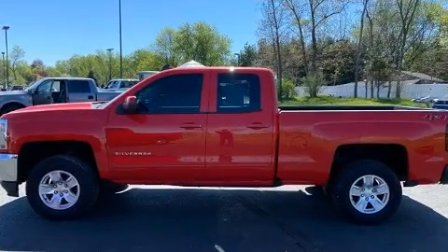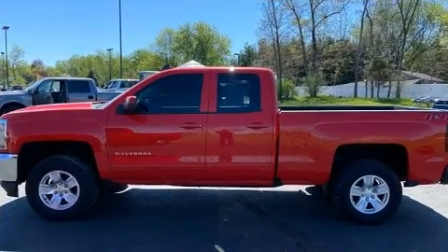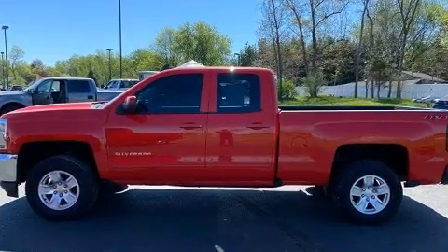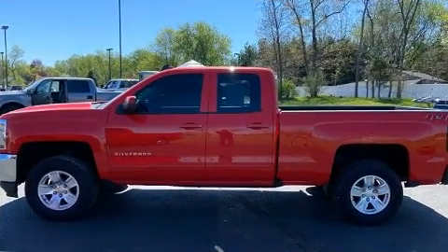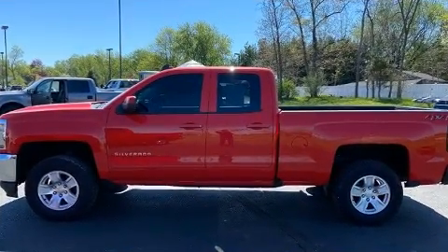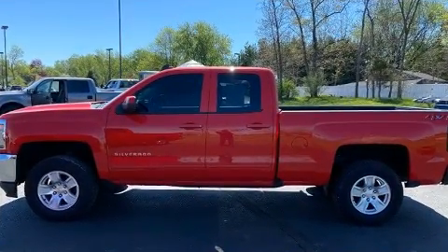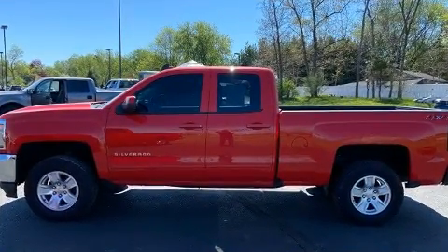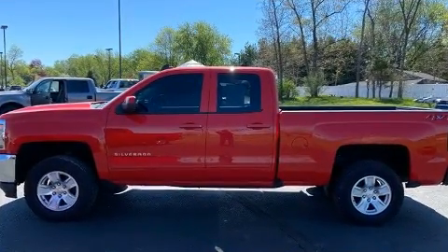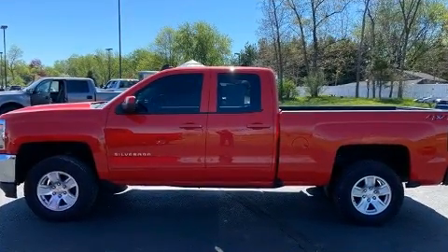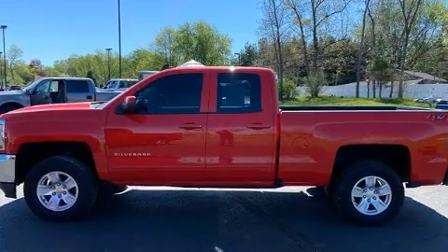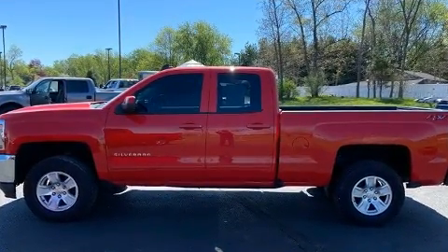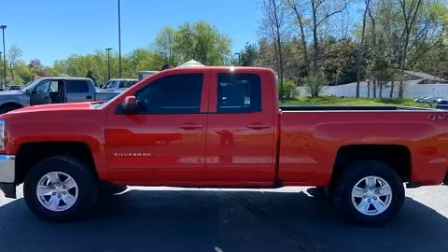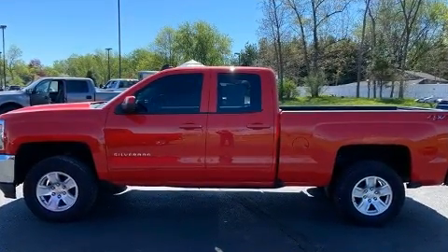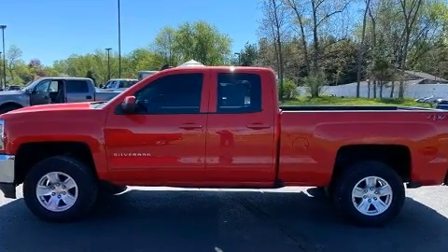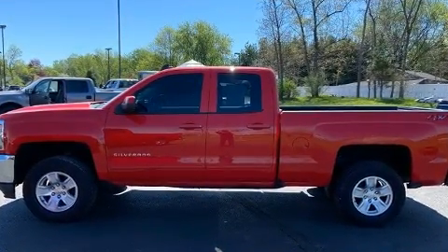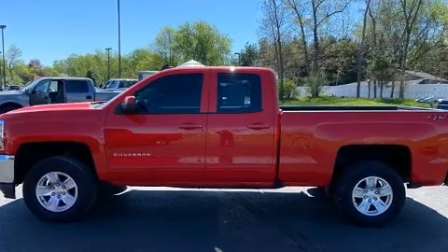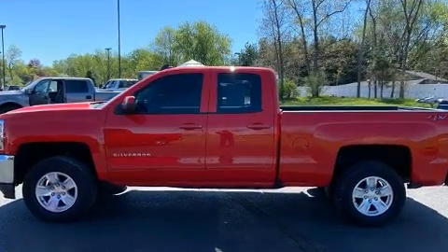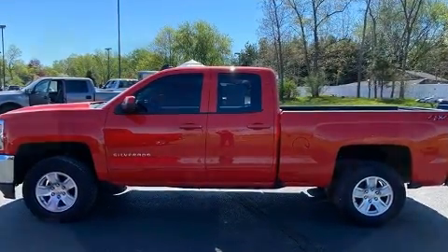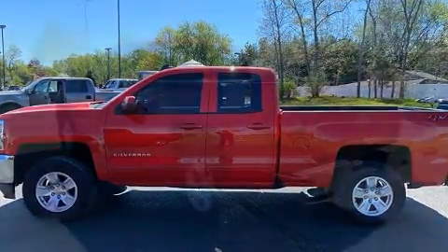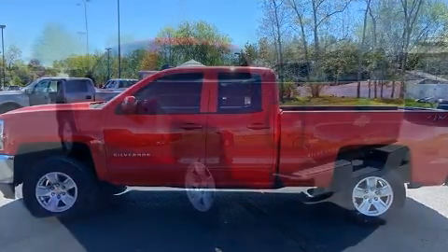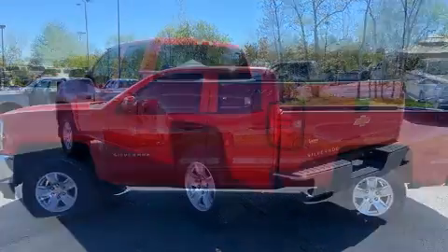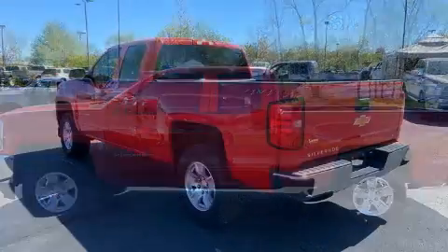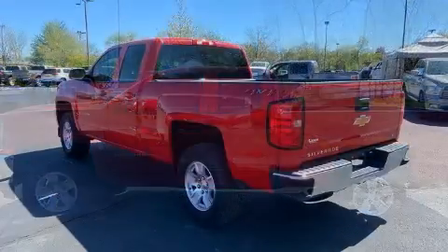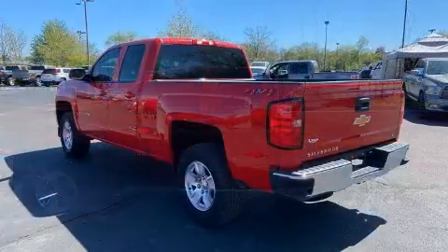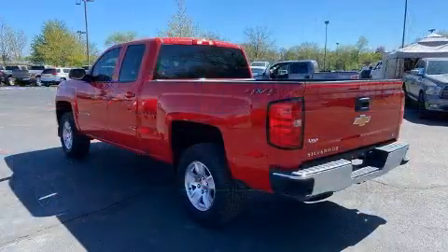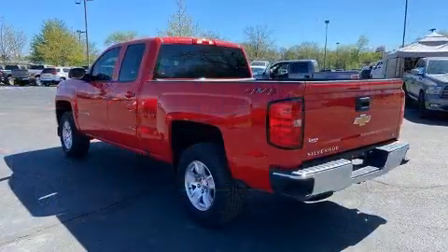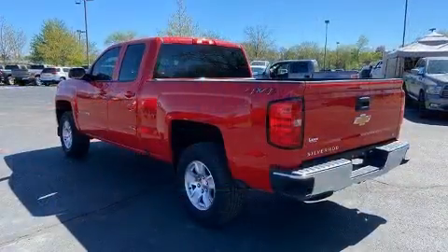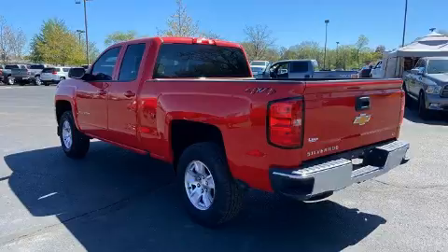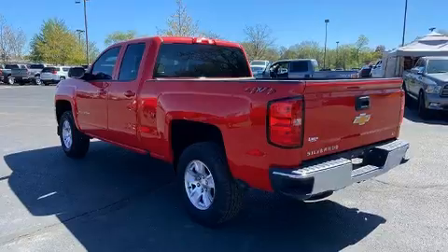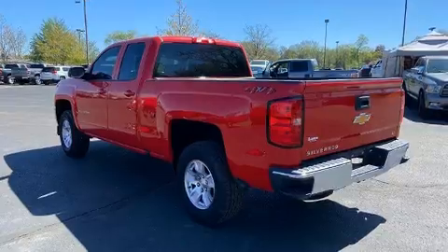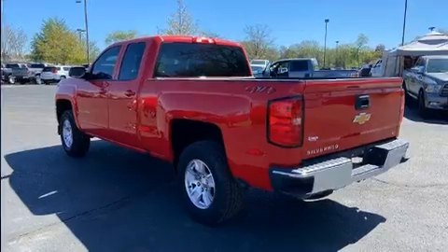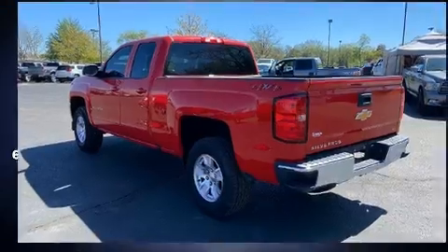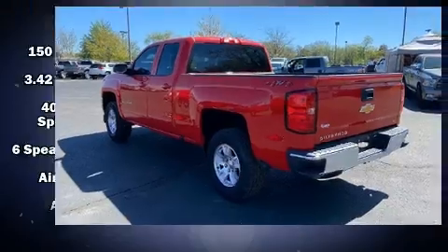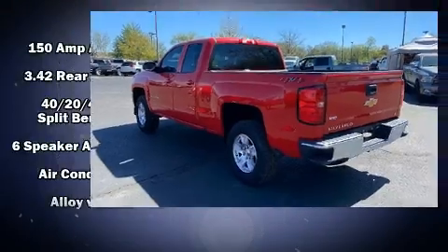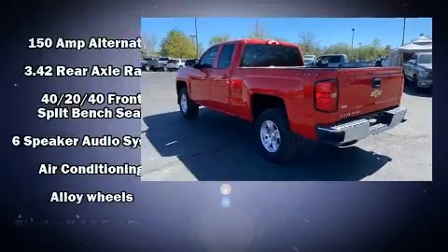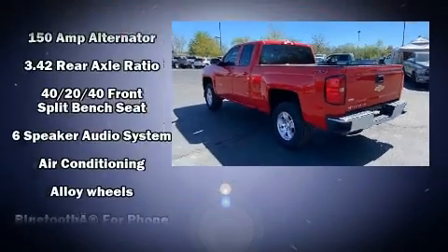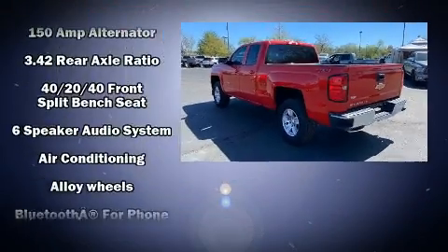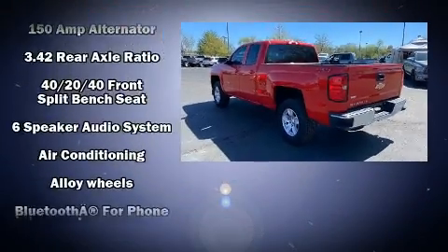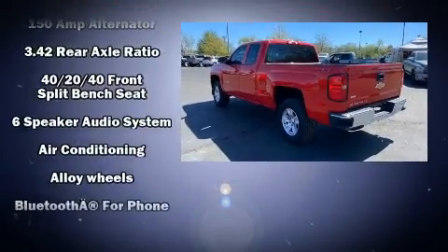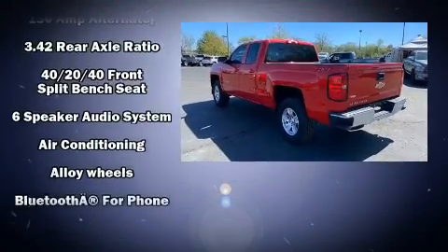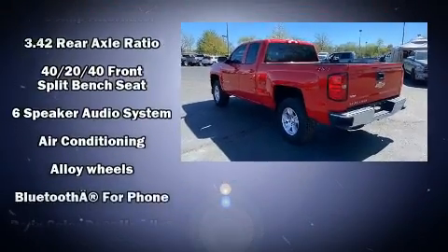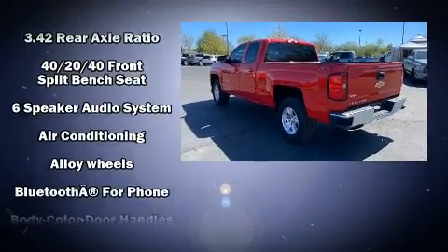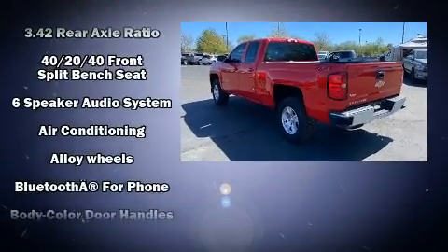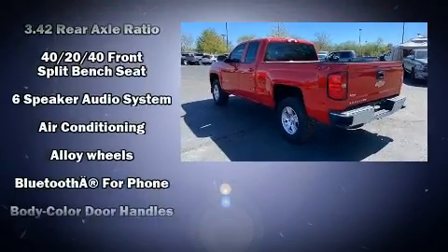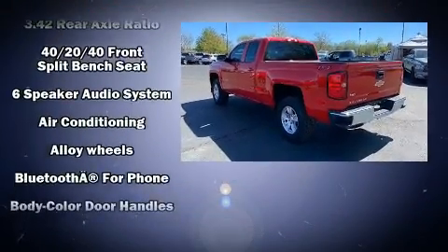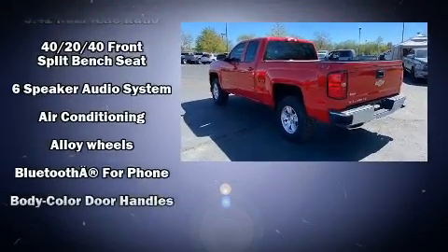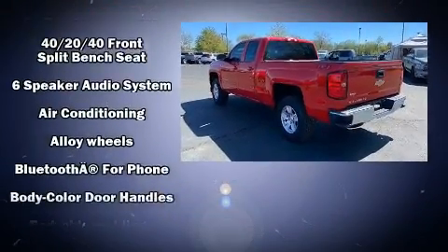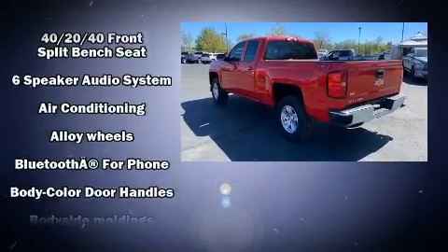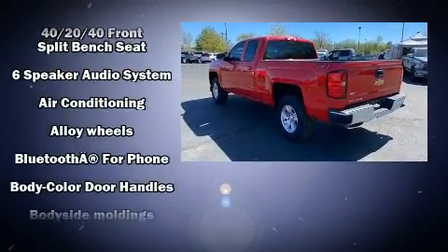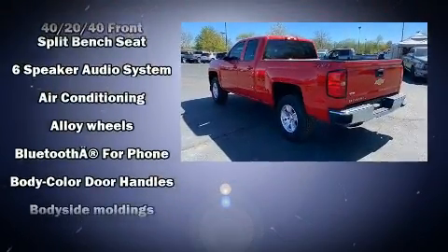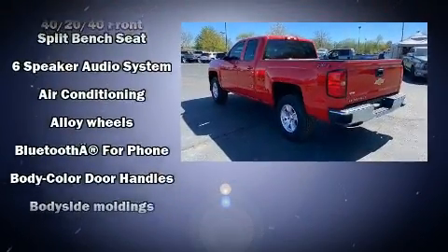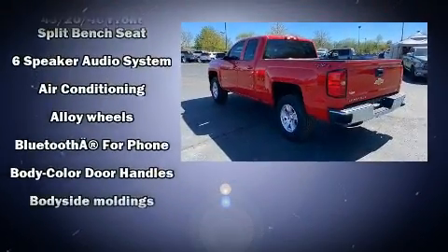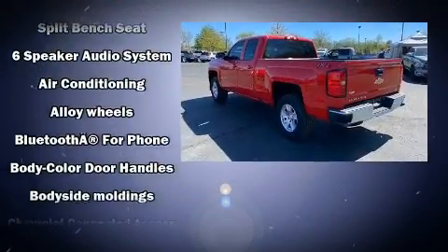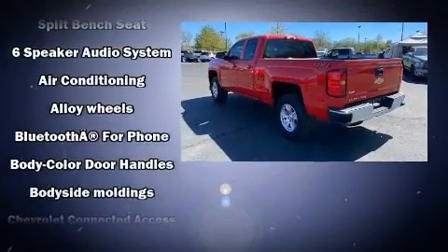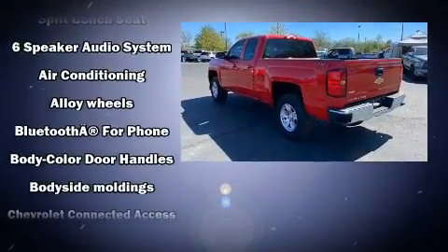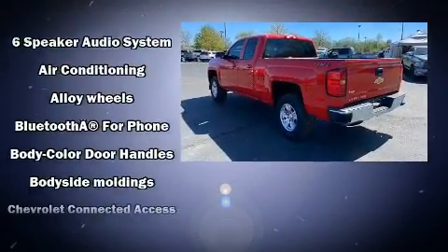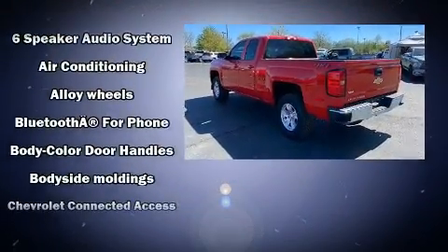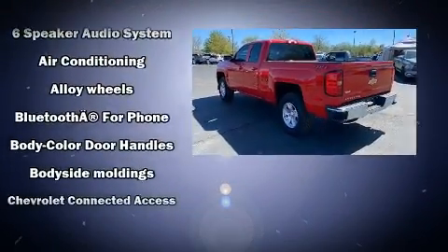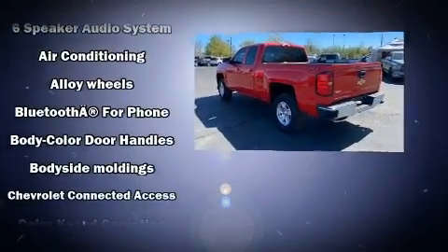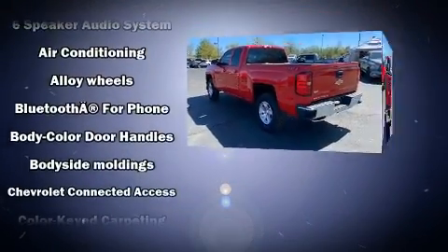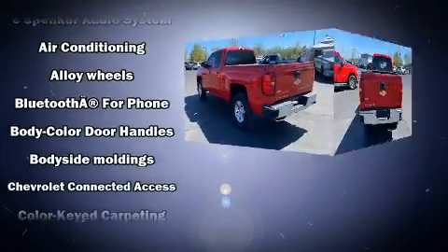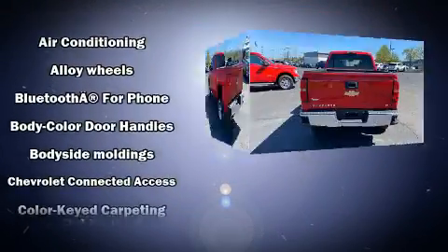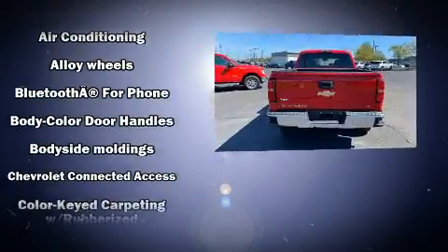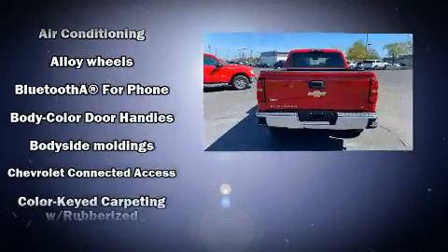The stereo system includes a CD player with MP3 capability, steering wheel mounted audio controls, and six well-positioned speakers.